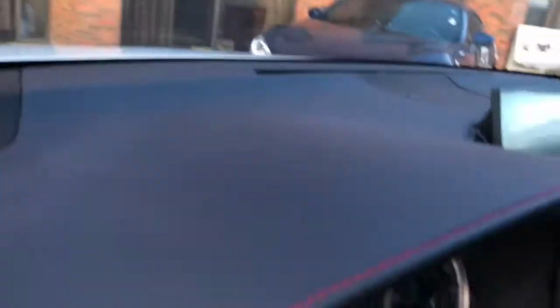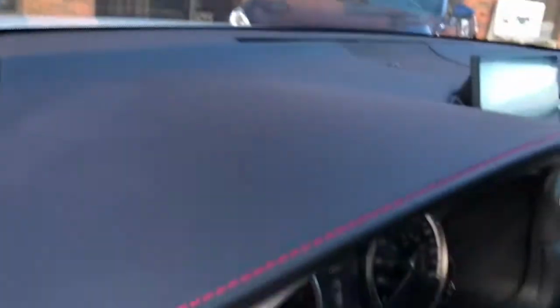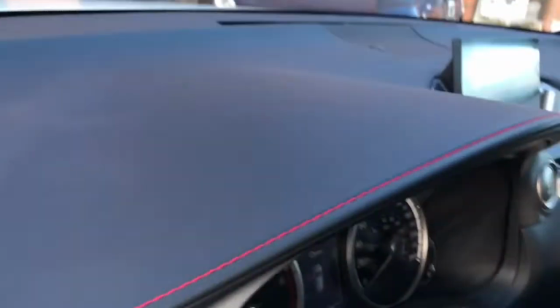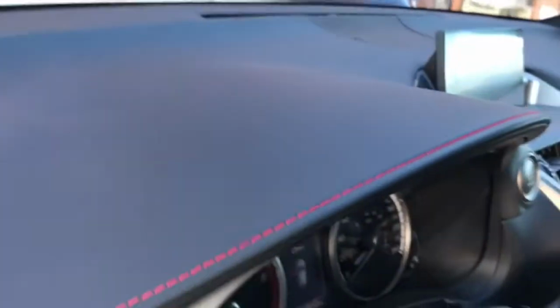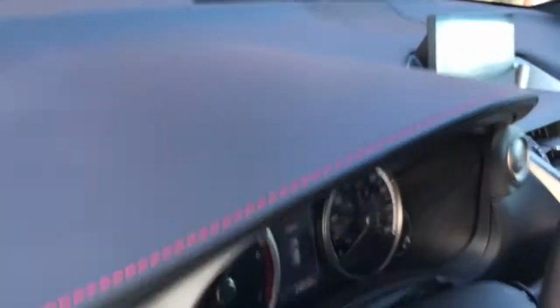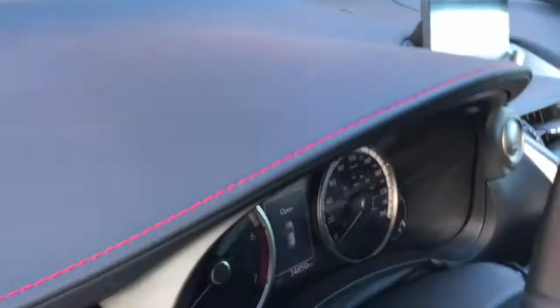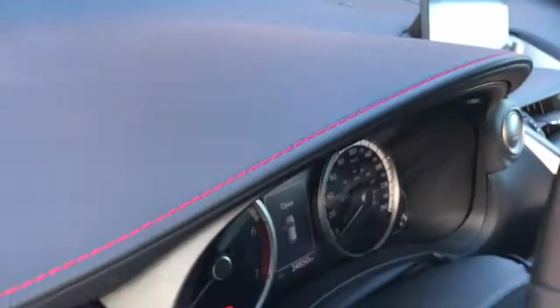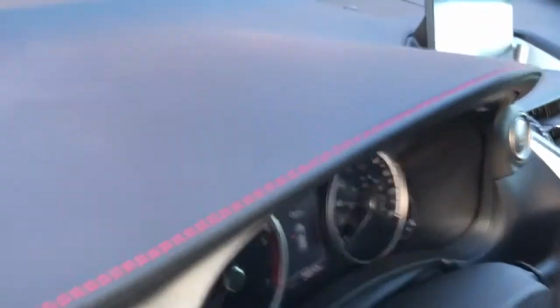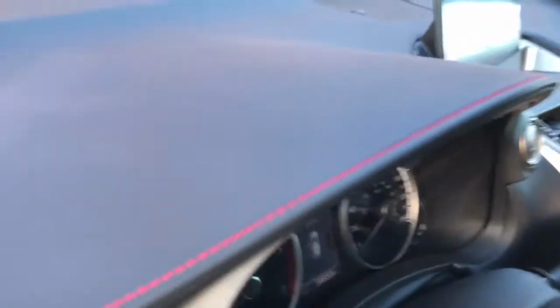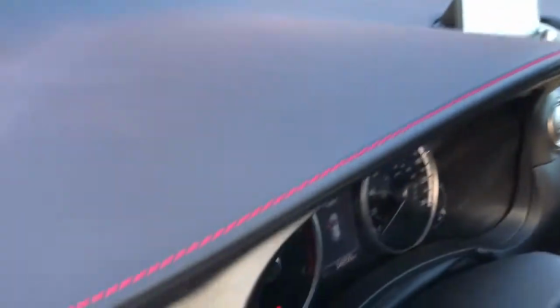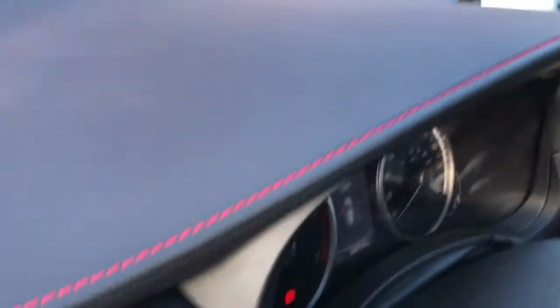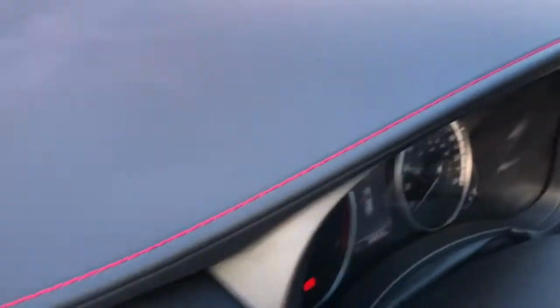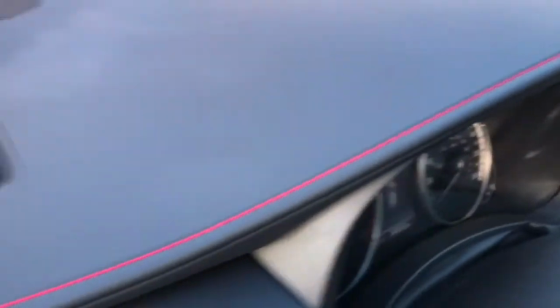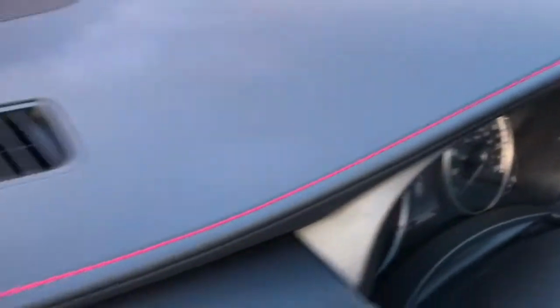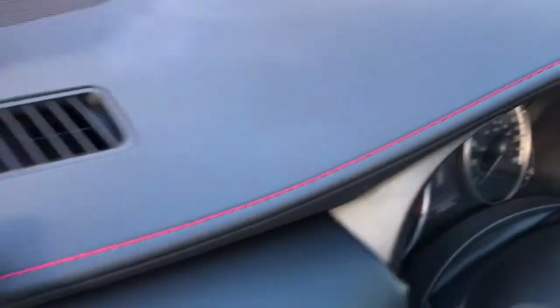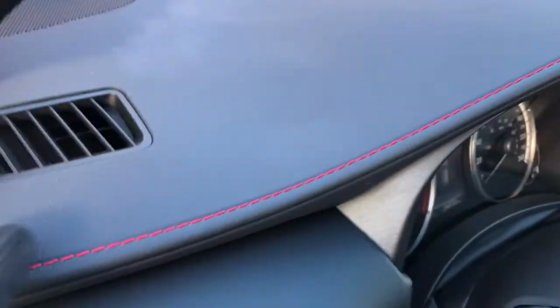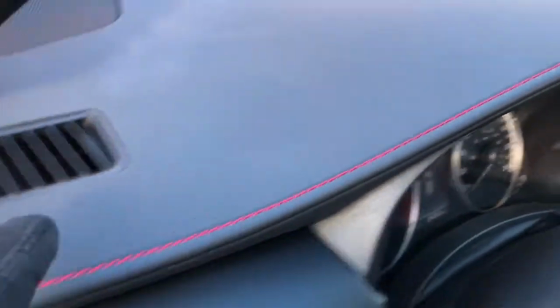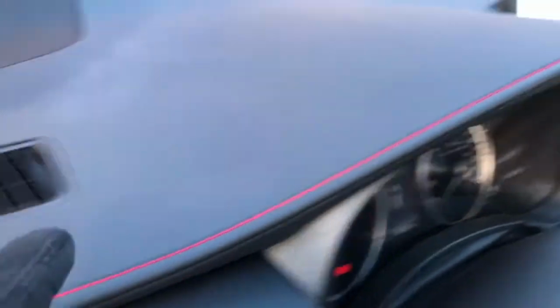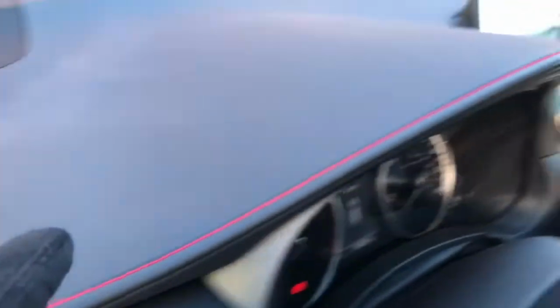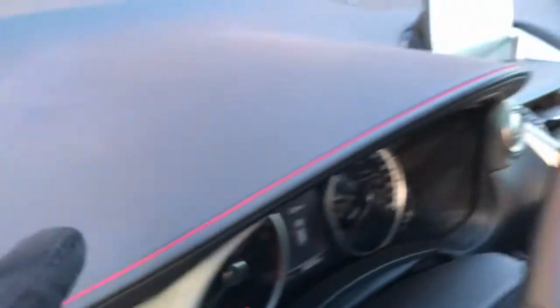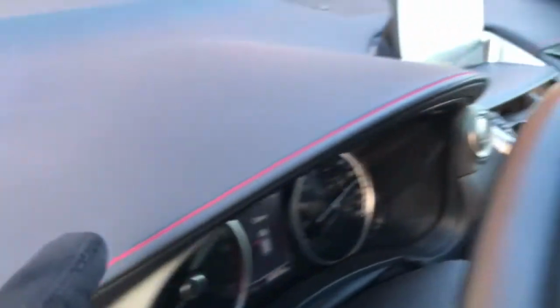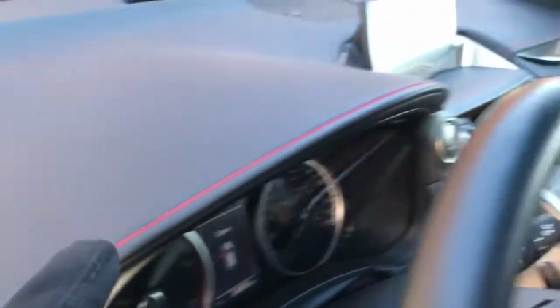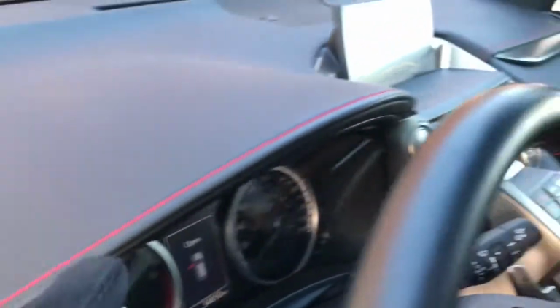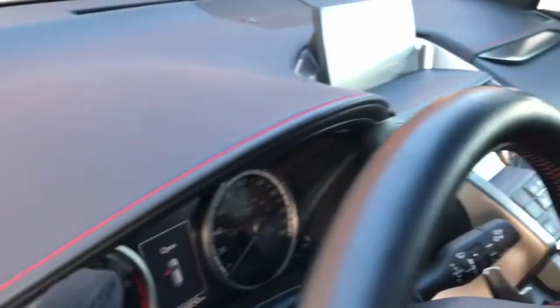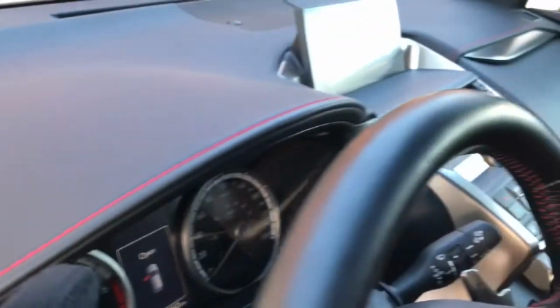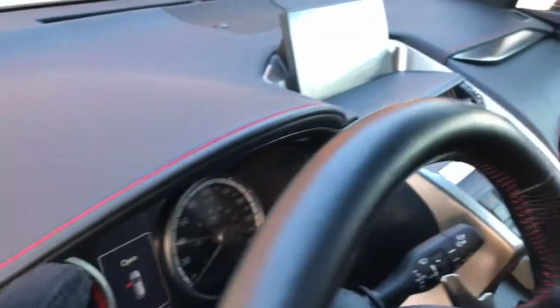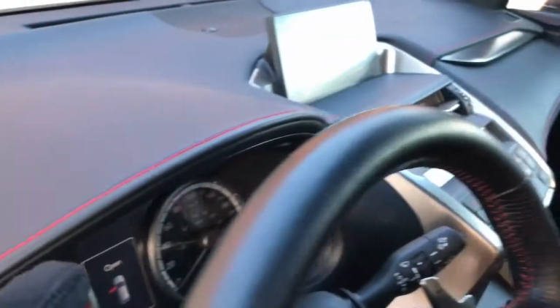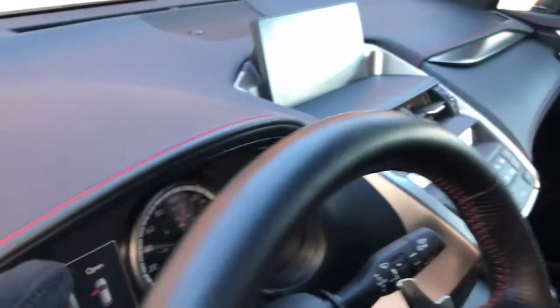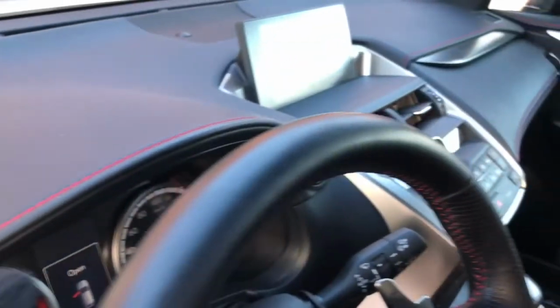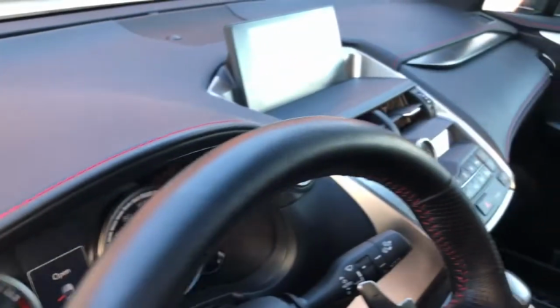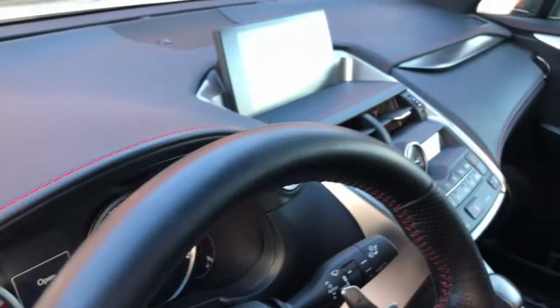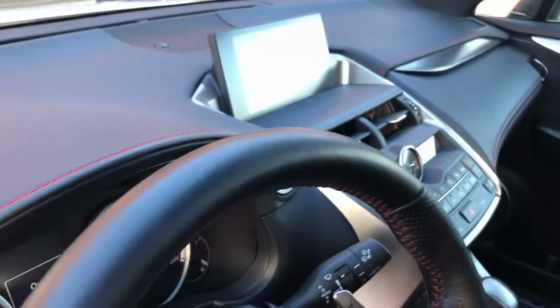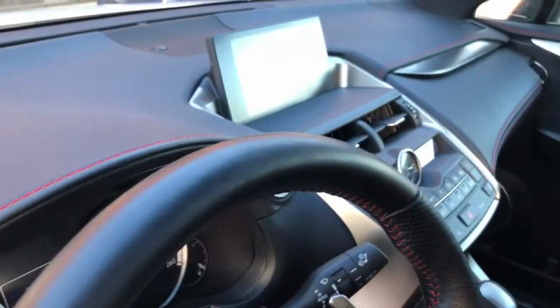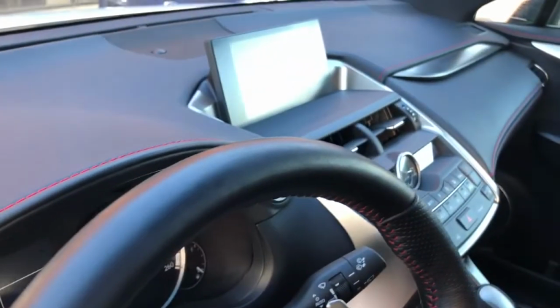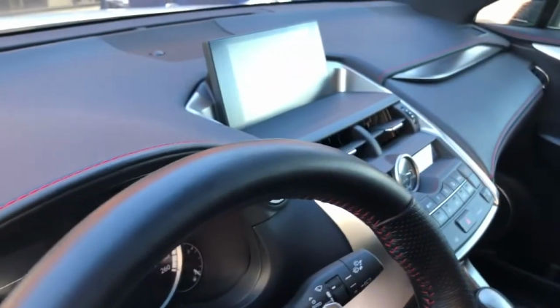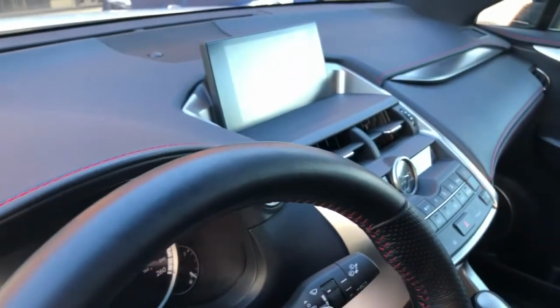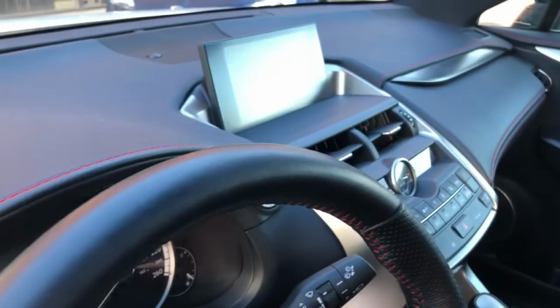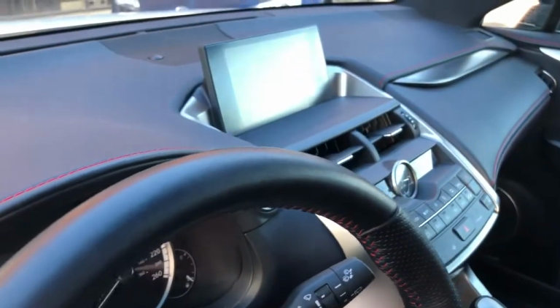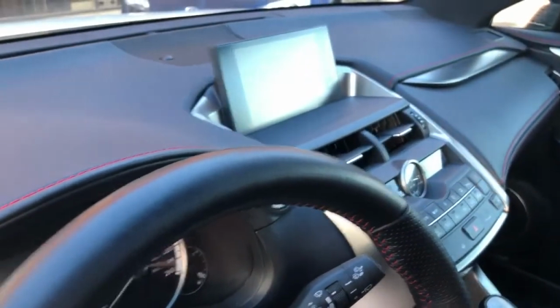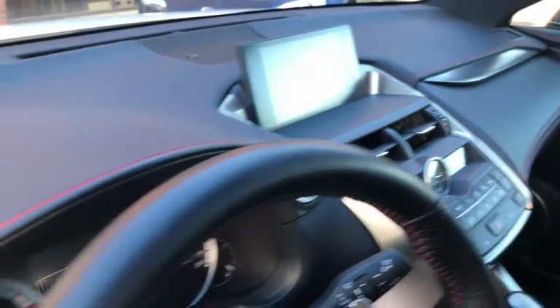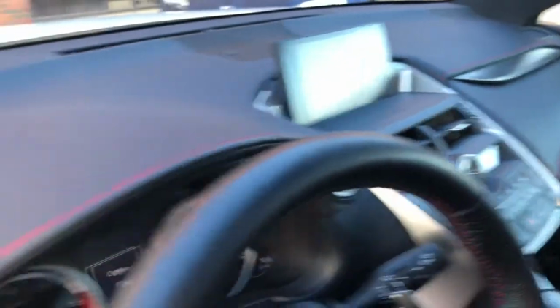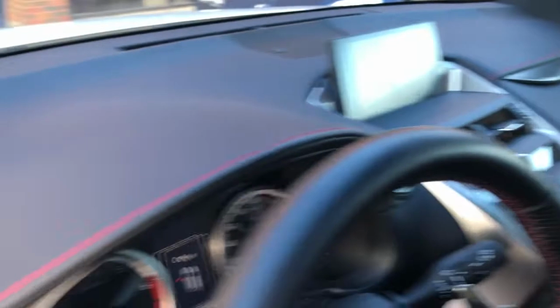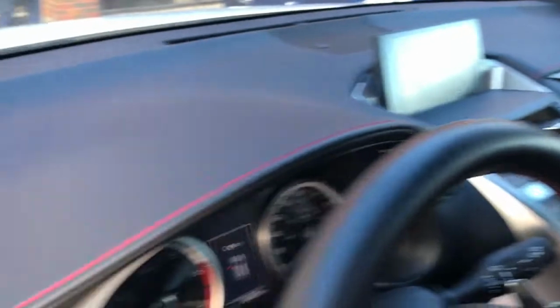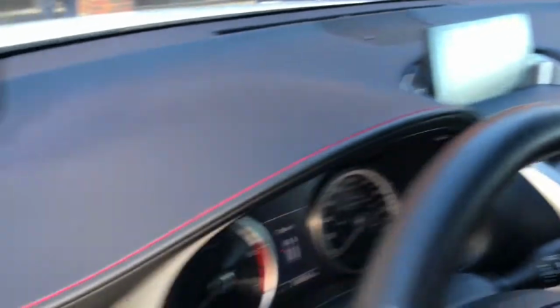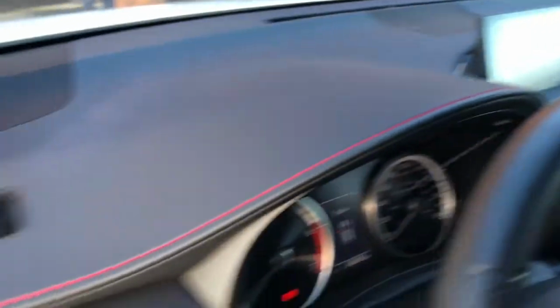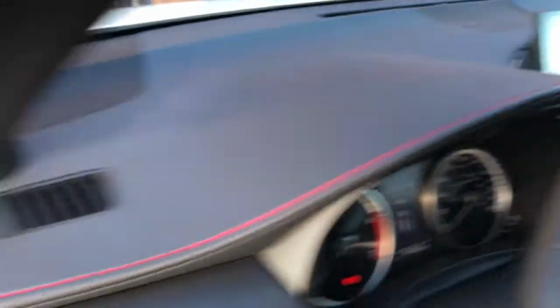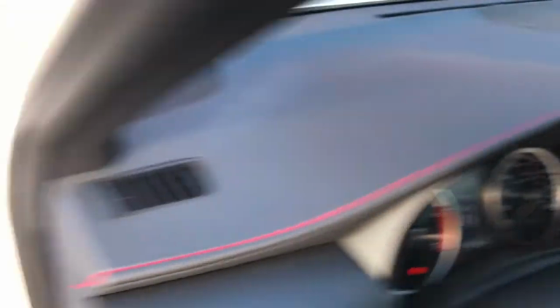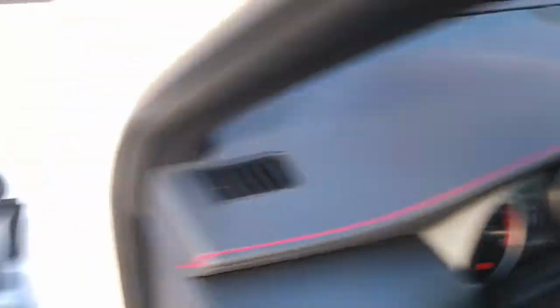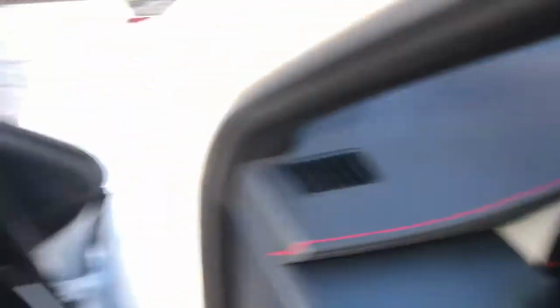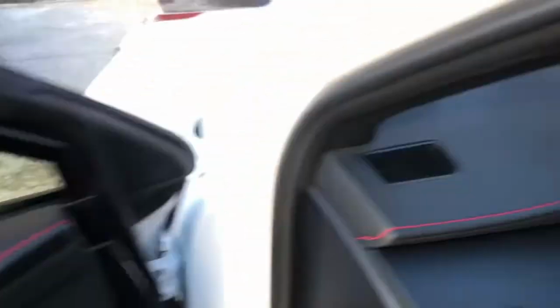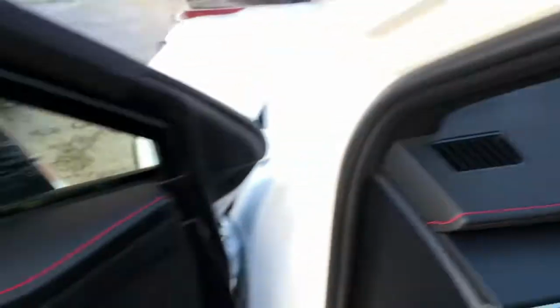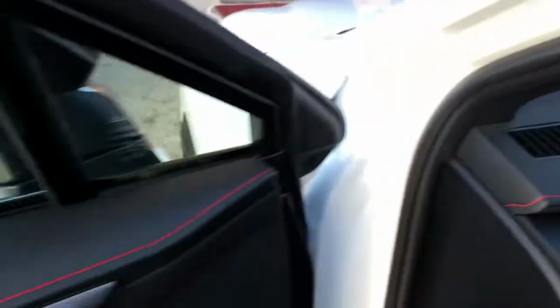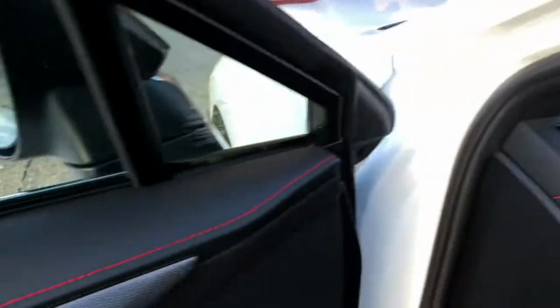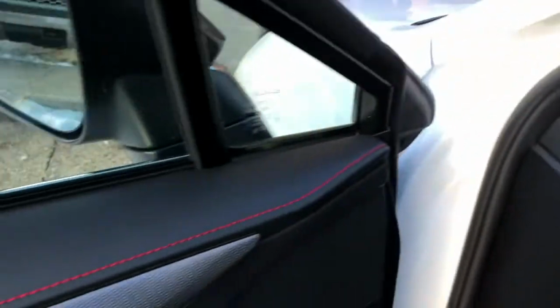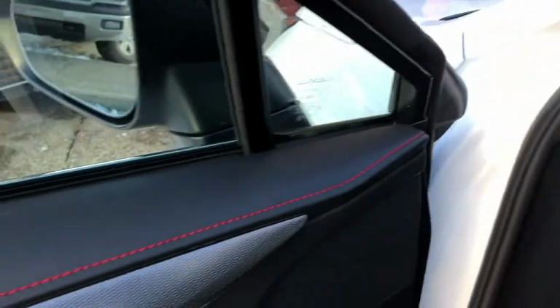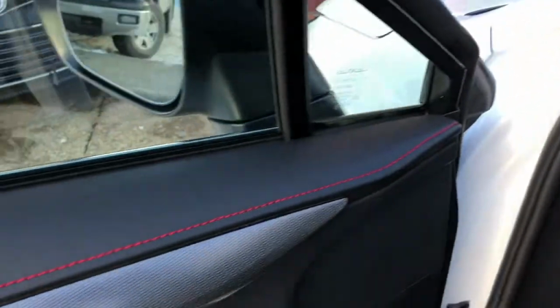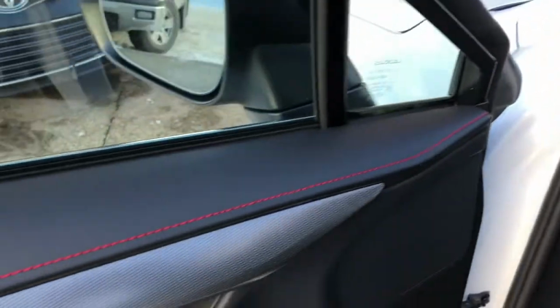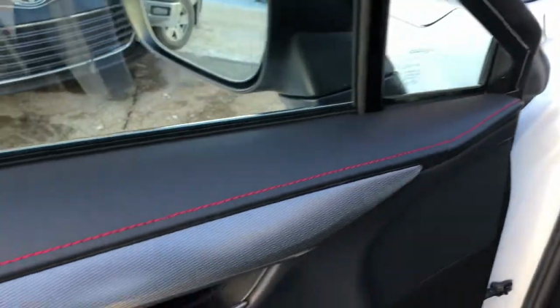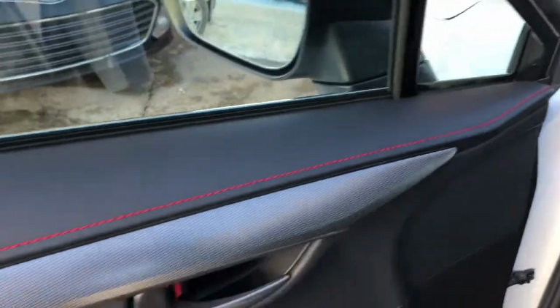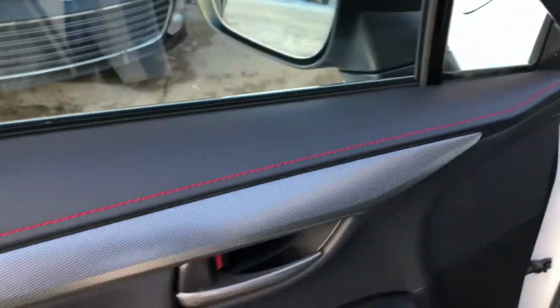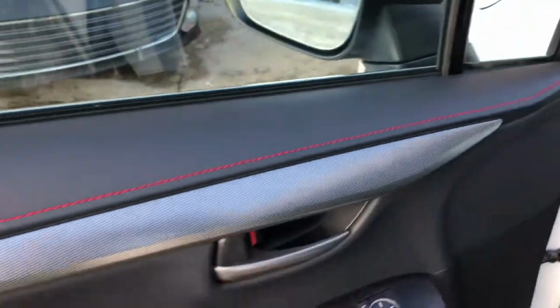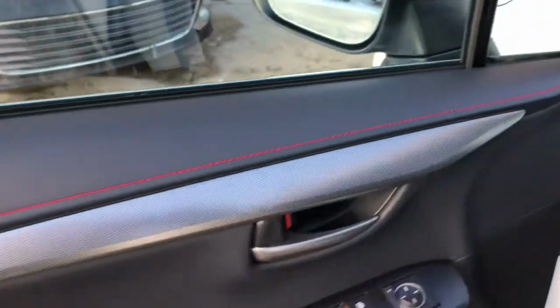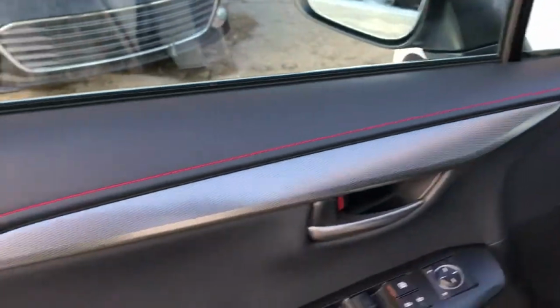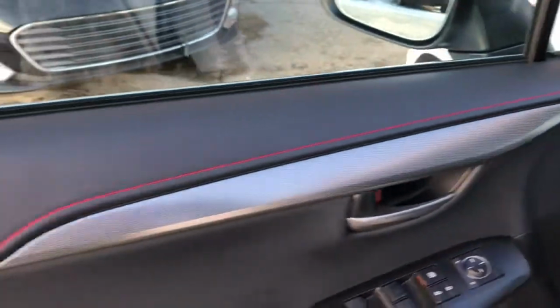As you can see here on the dashboard, it's all covered with red stitching on the side. It's very beautiful.